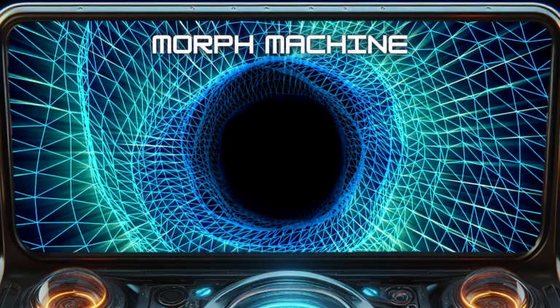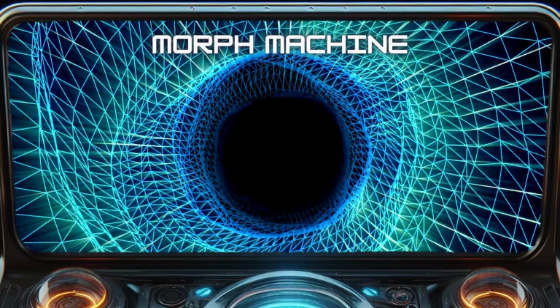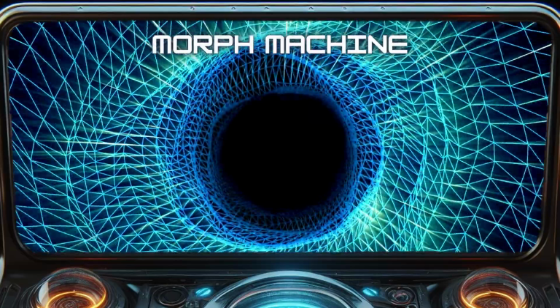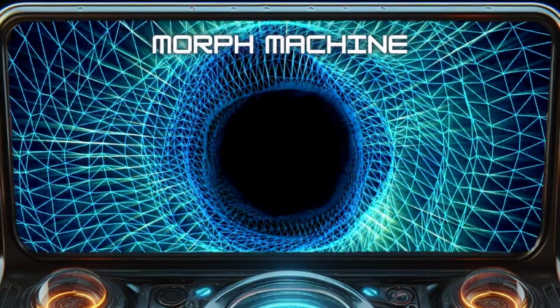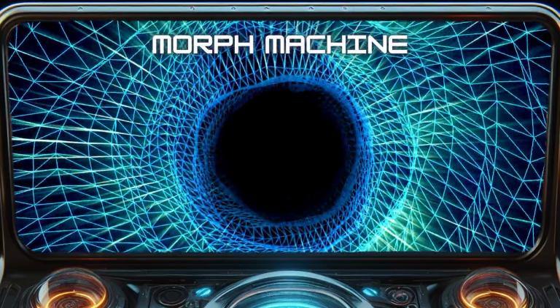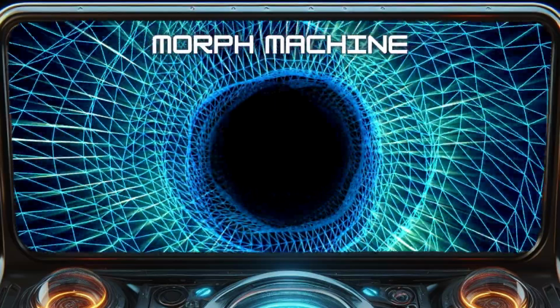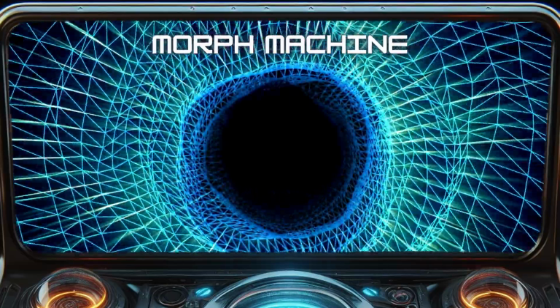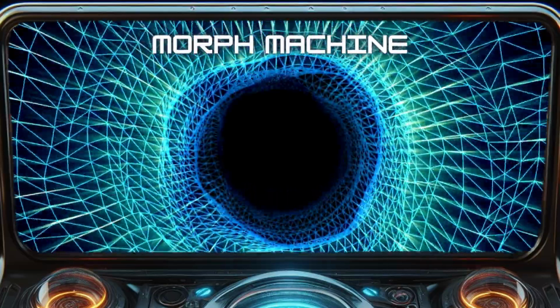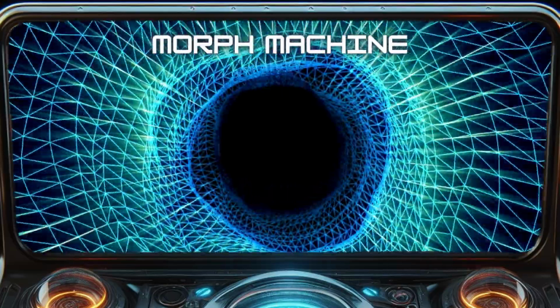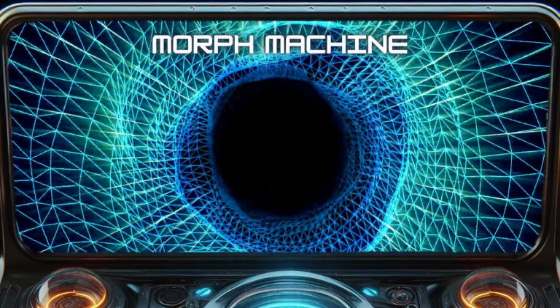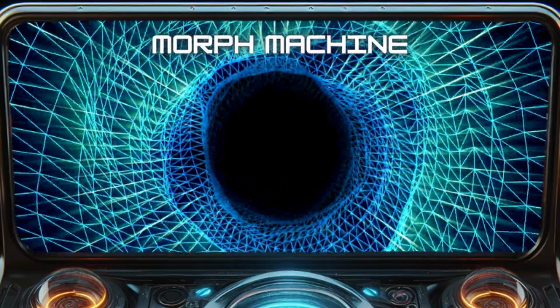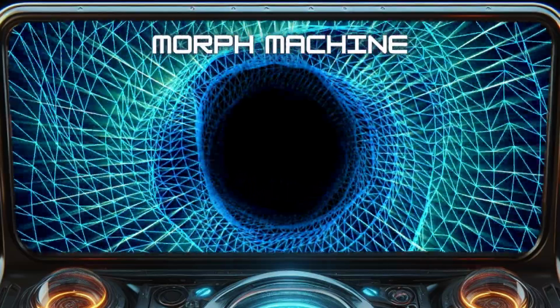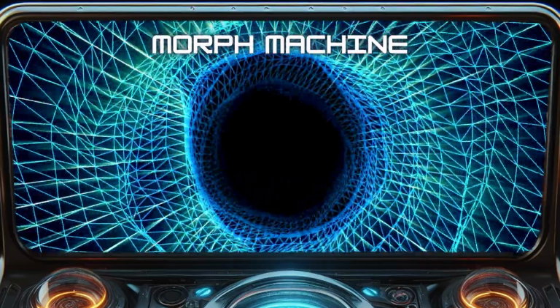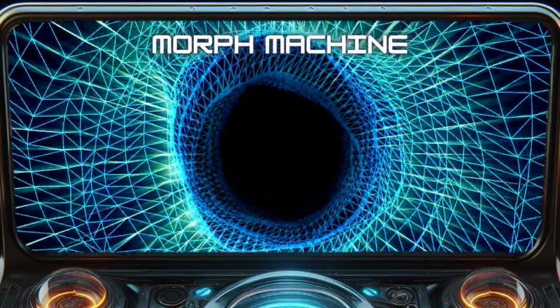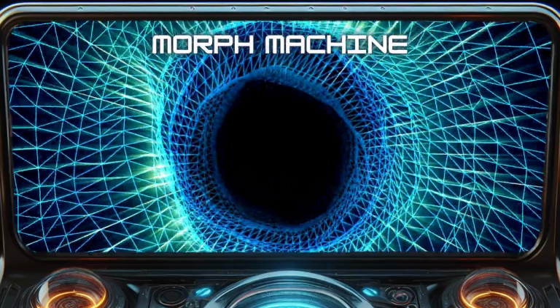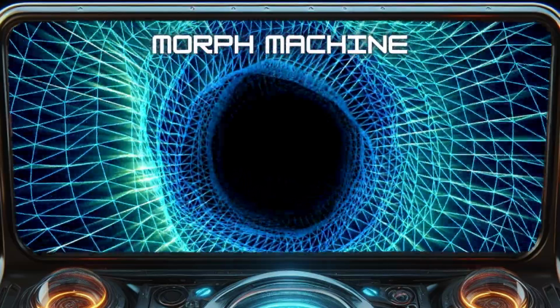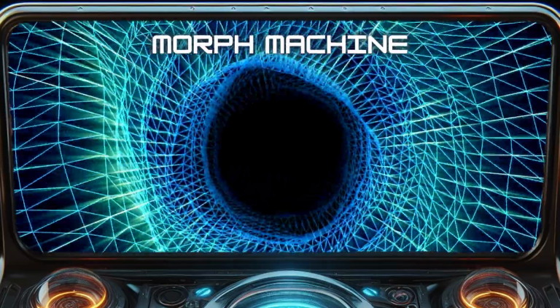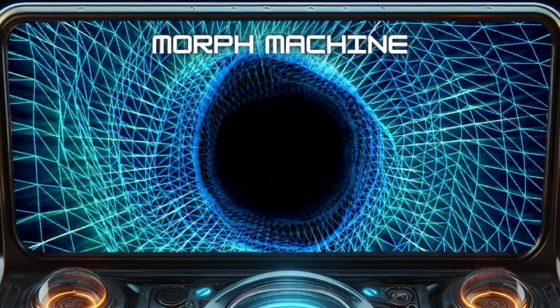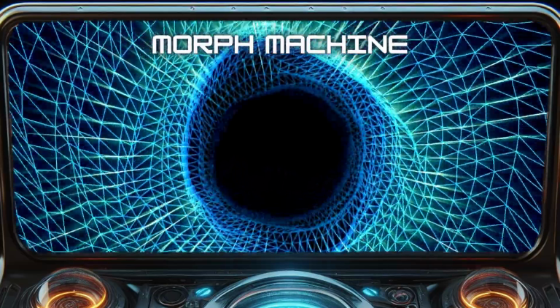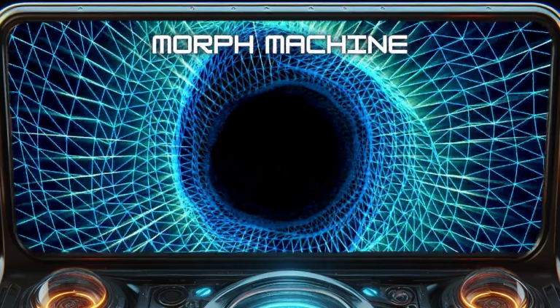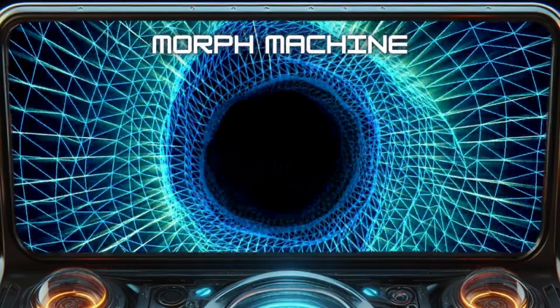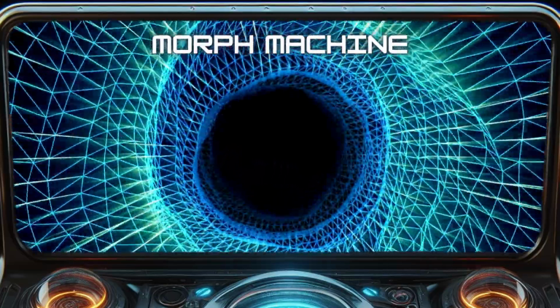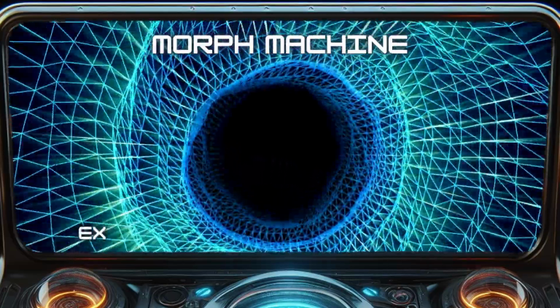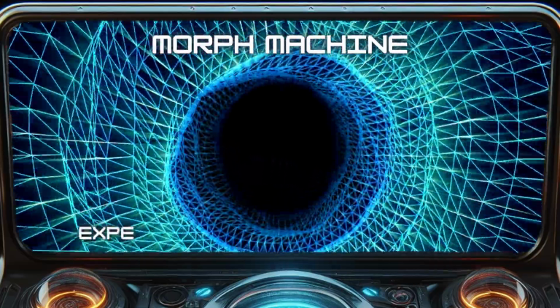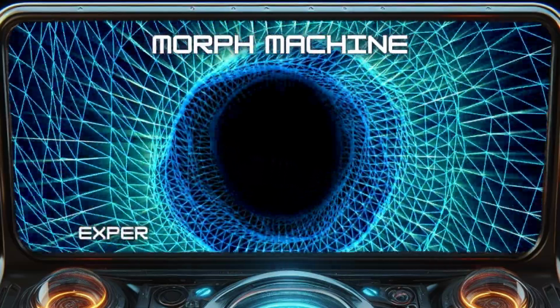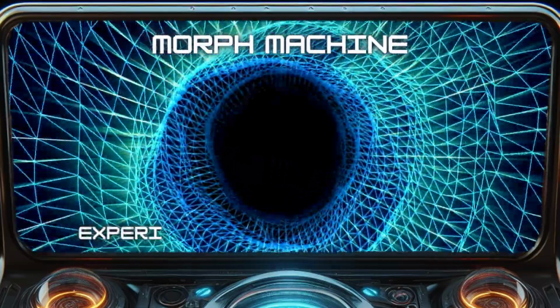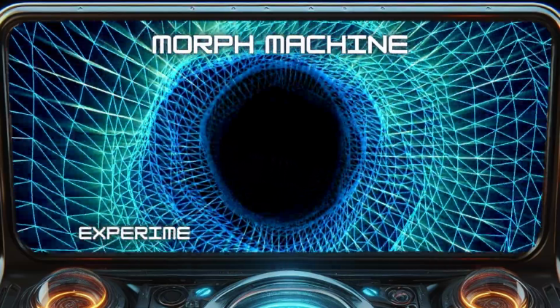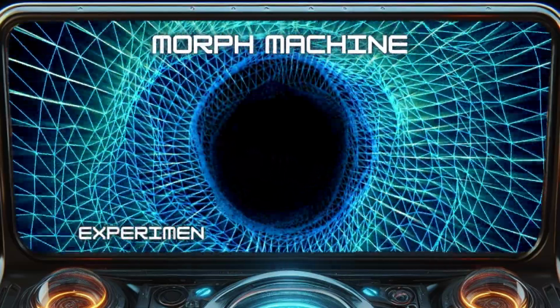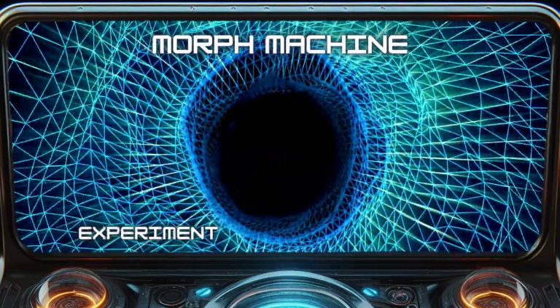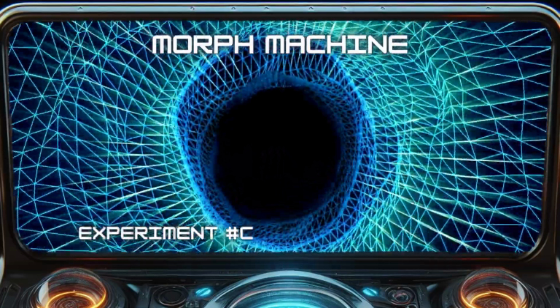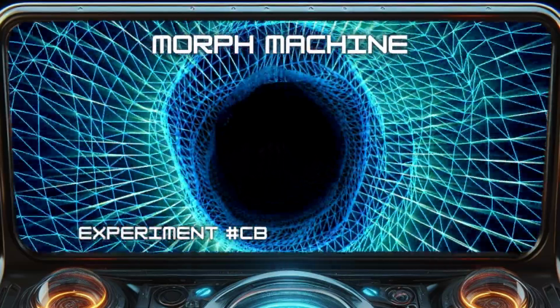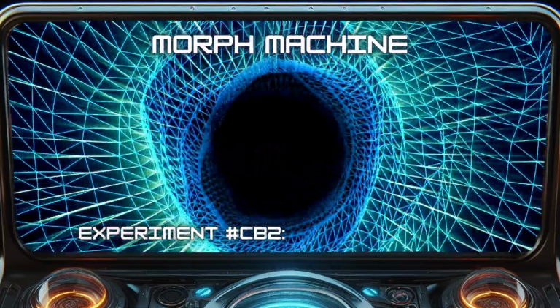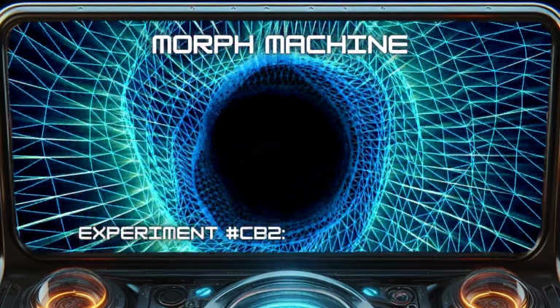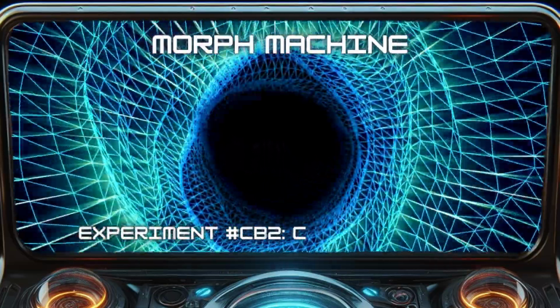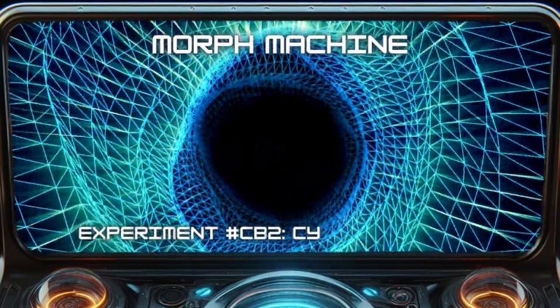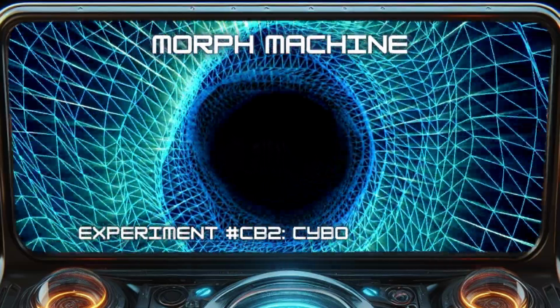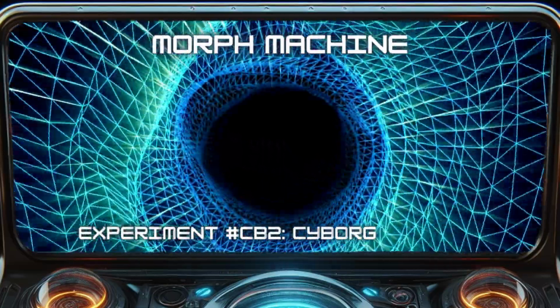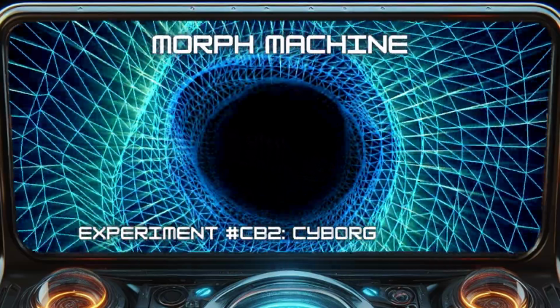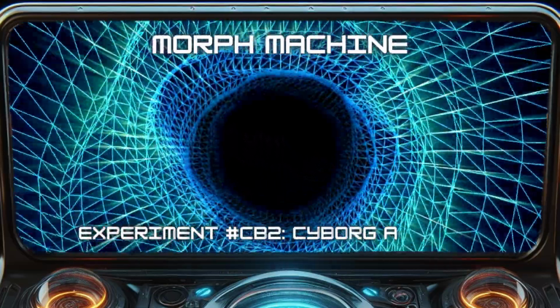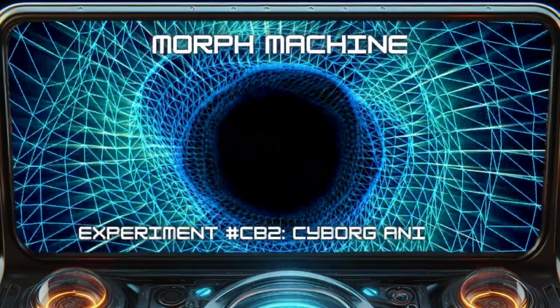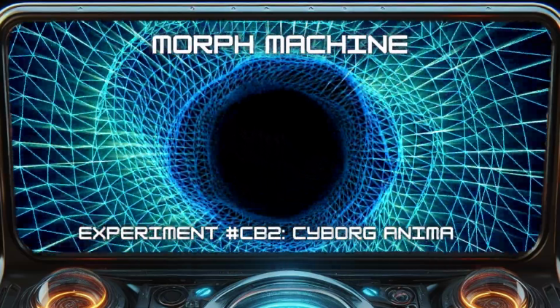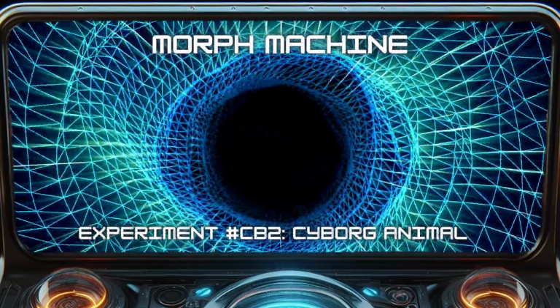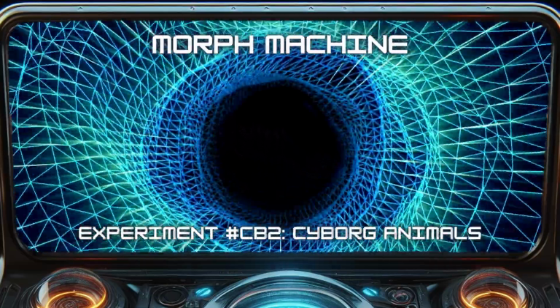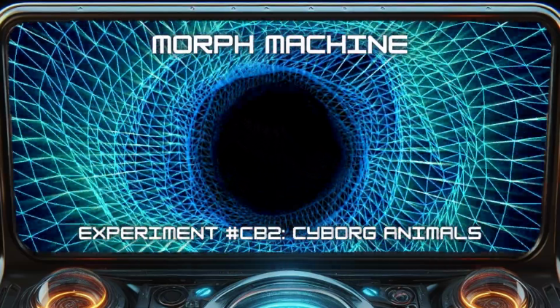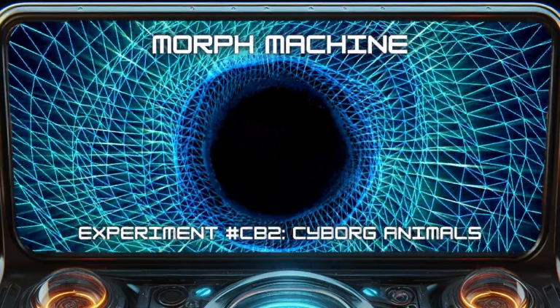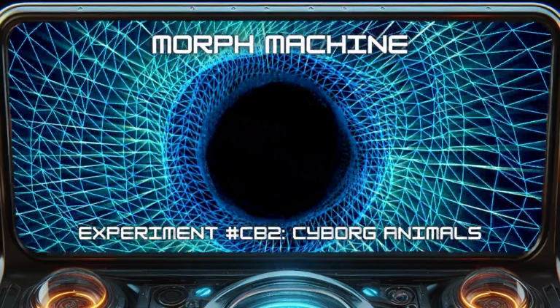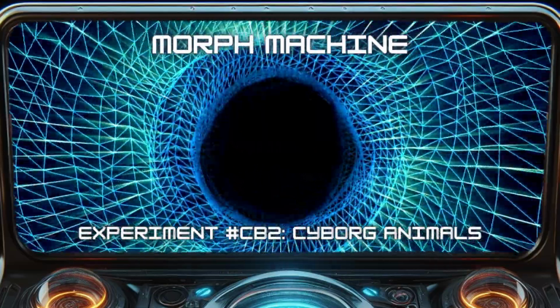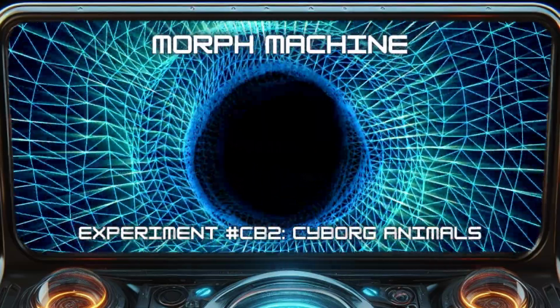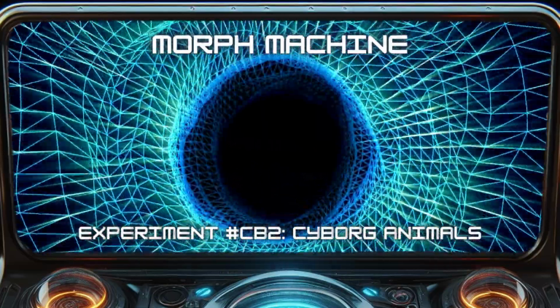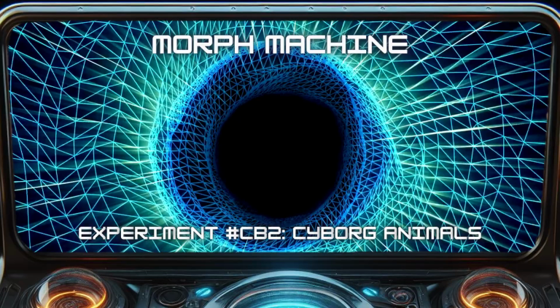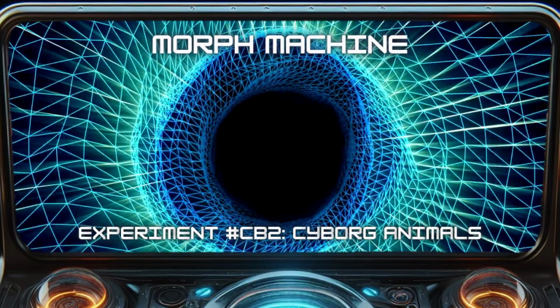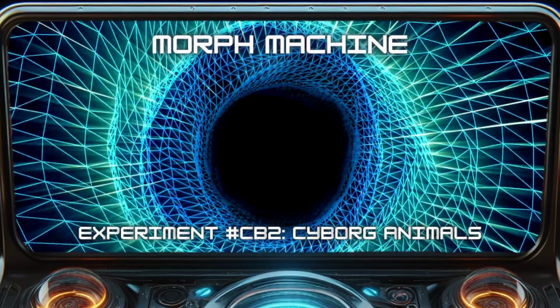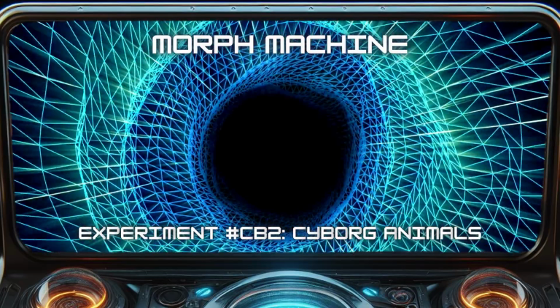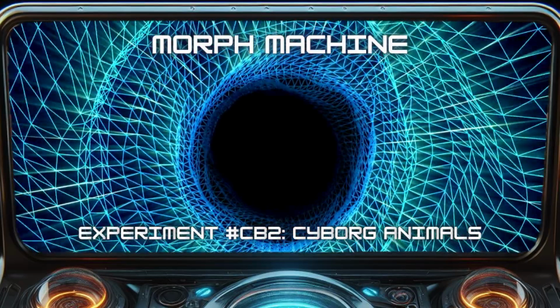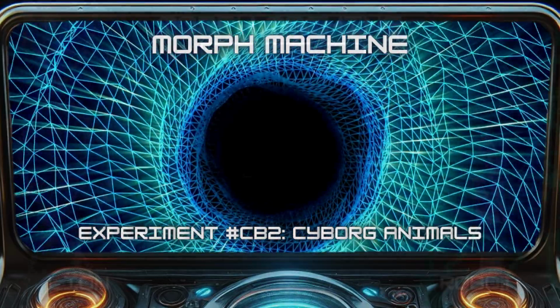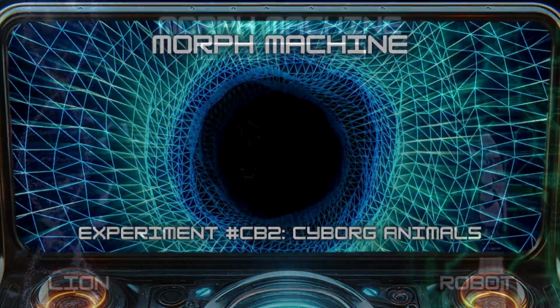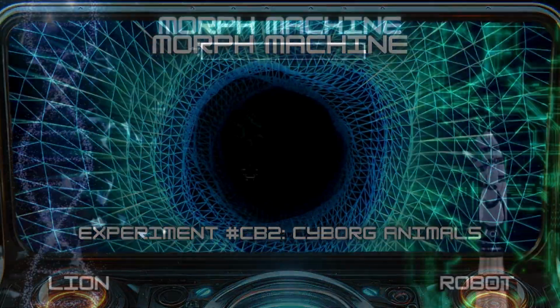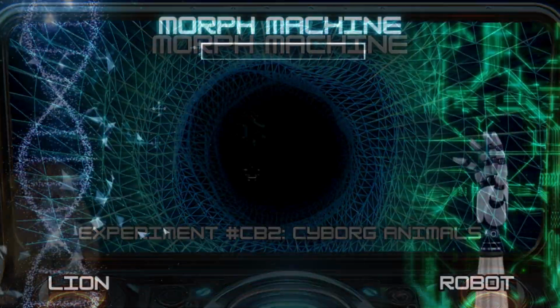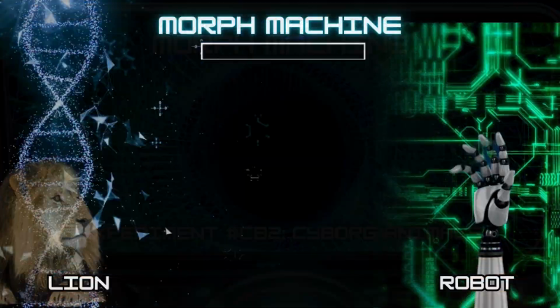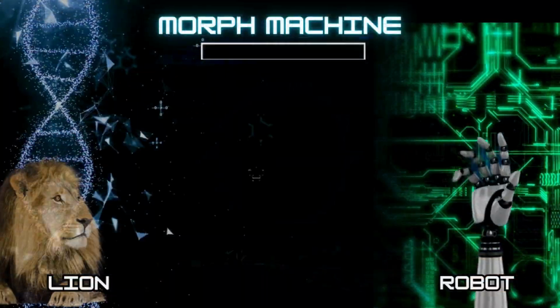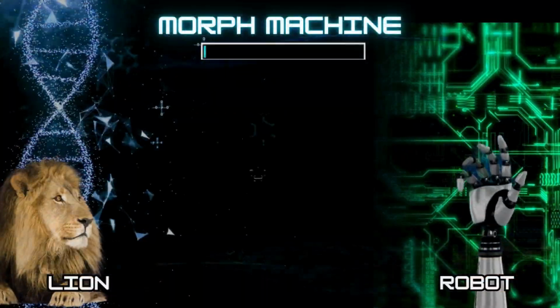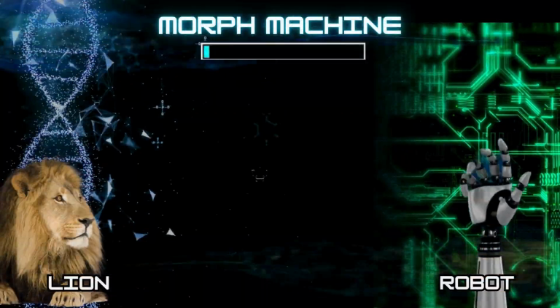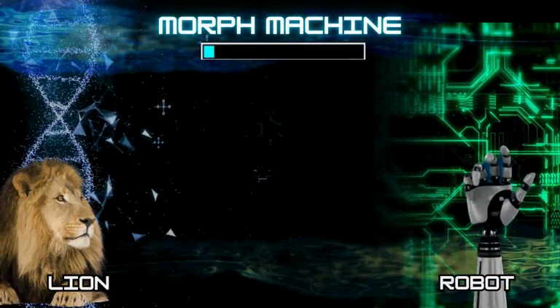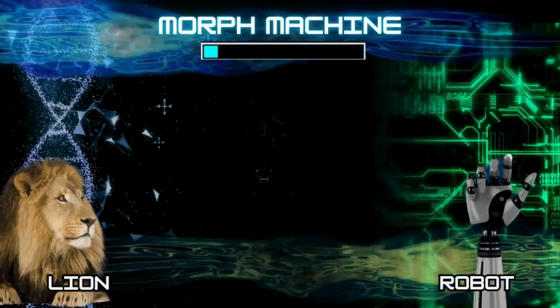Hello fellow scientists. Today we'll morph animals with robots creating some incredible cyborgs.